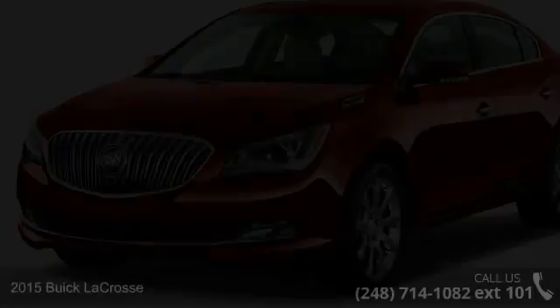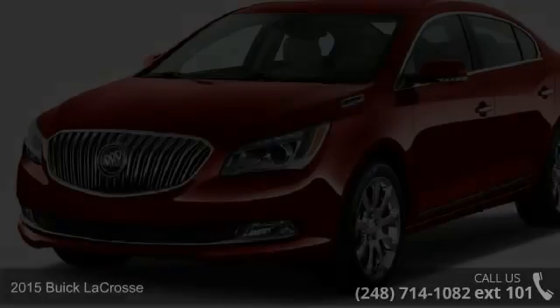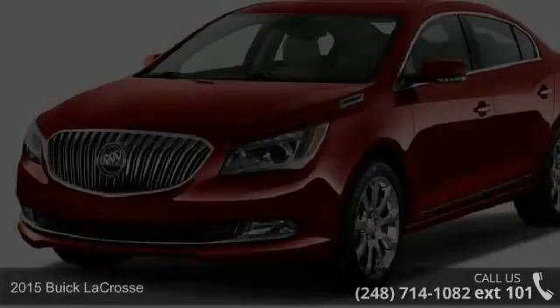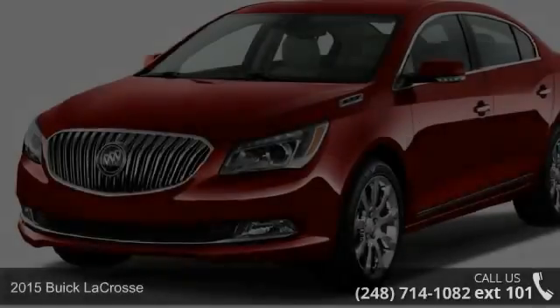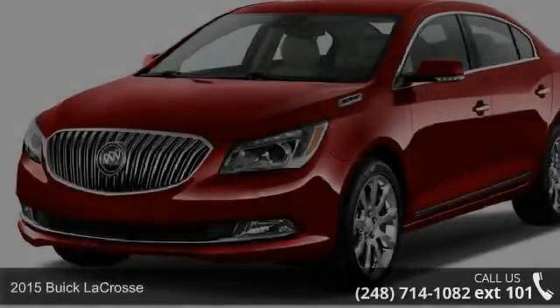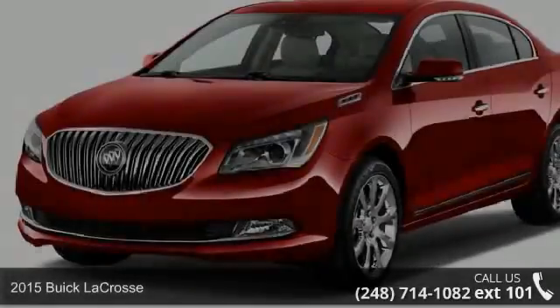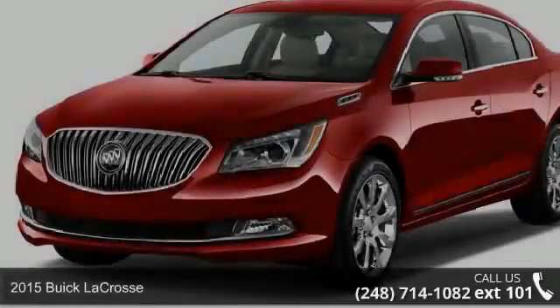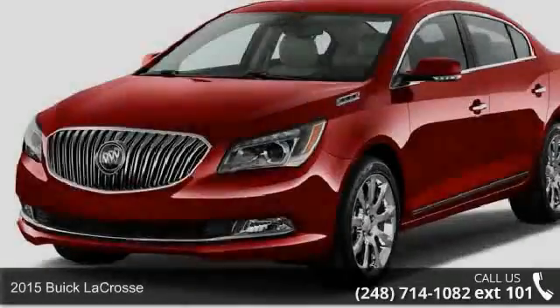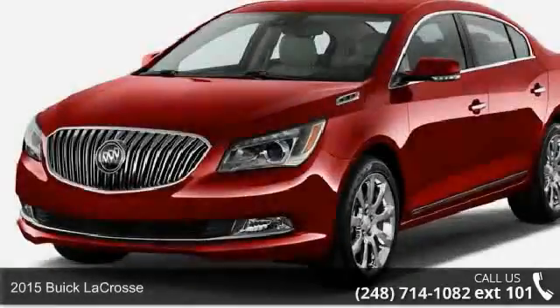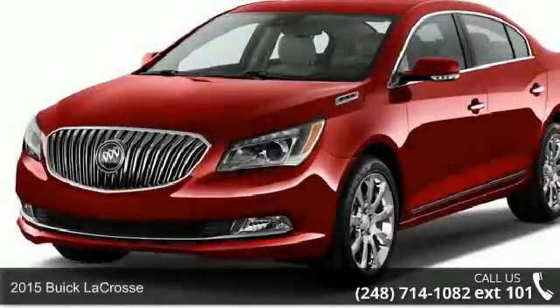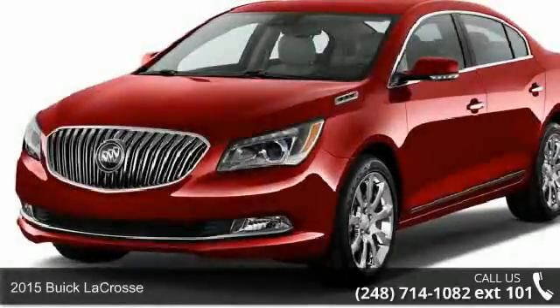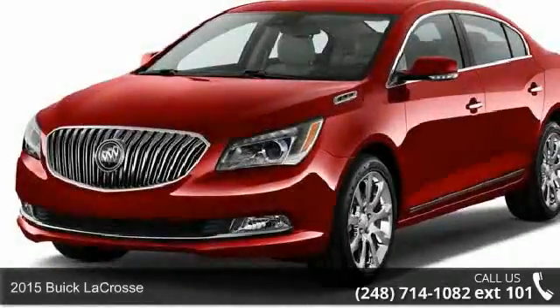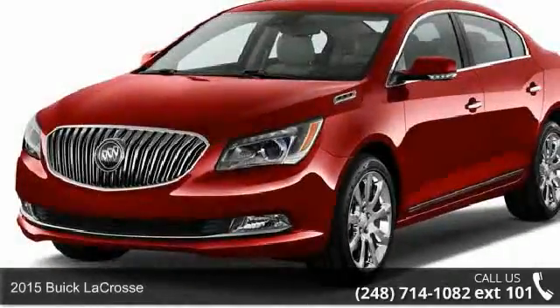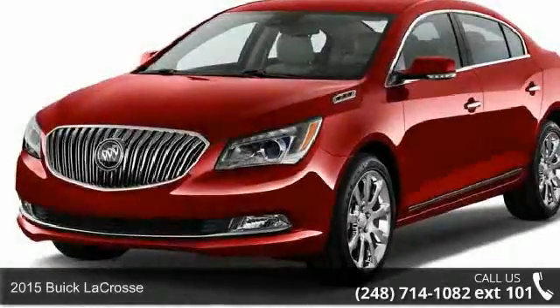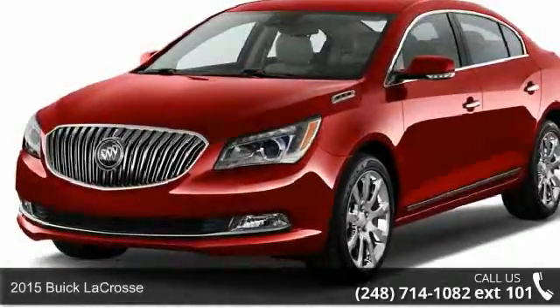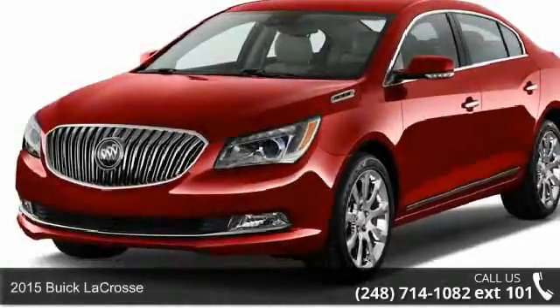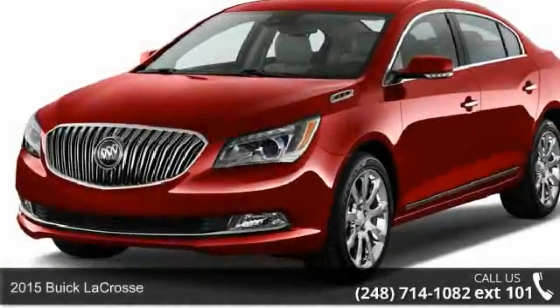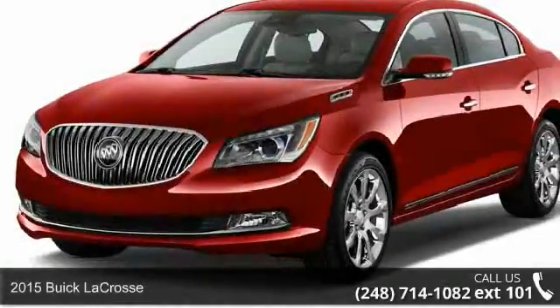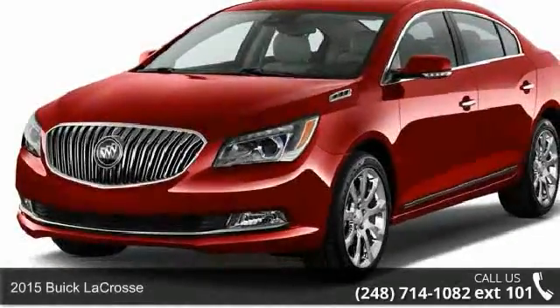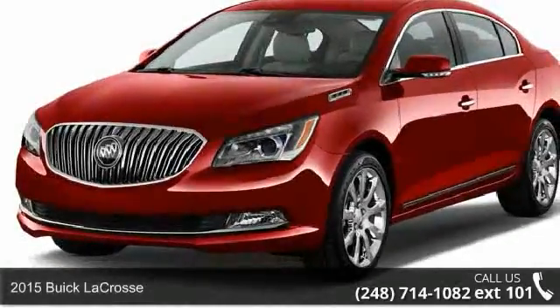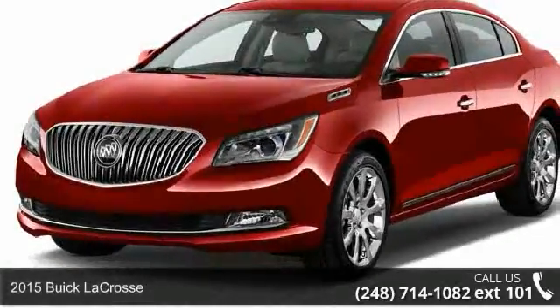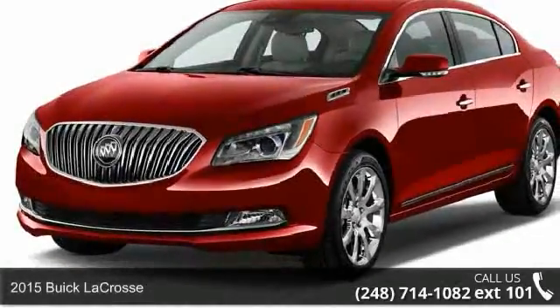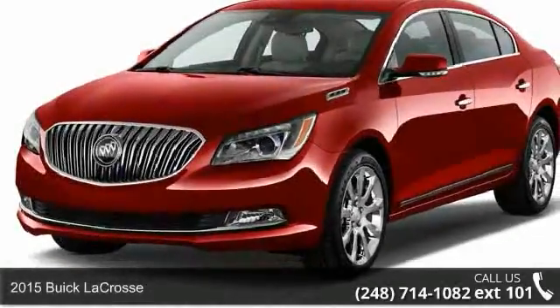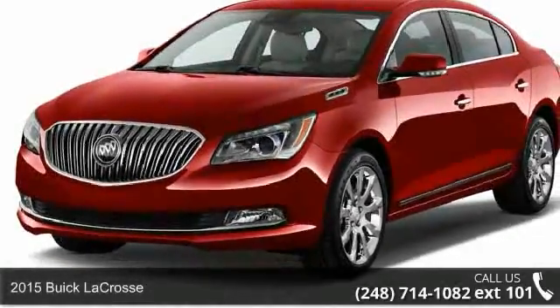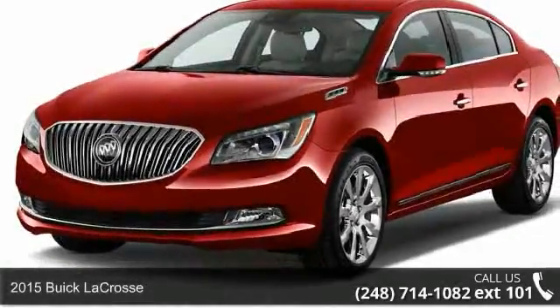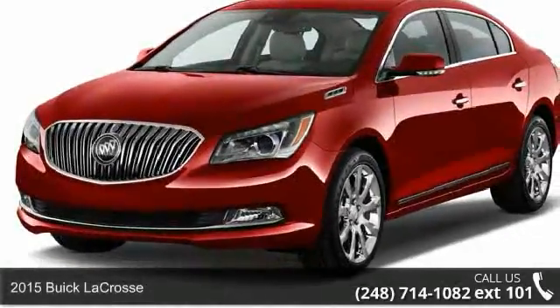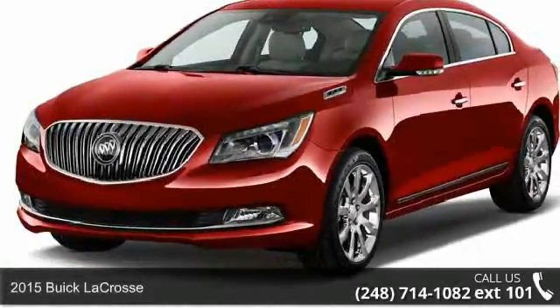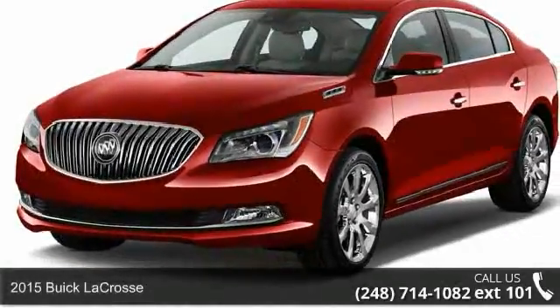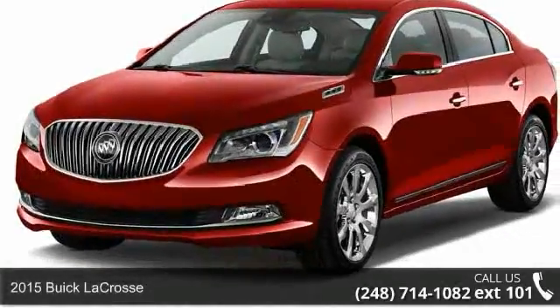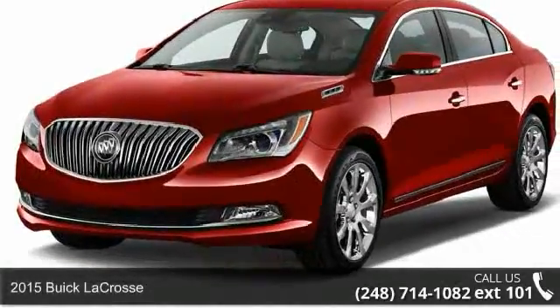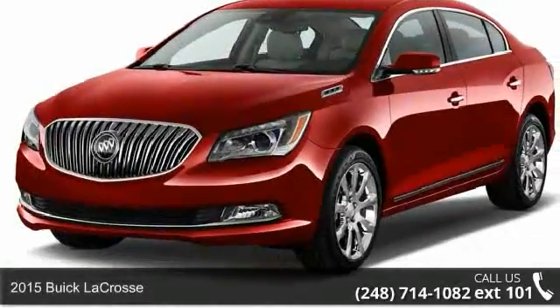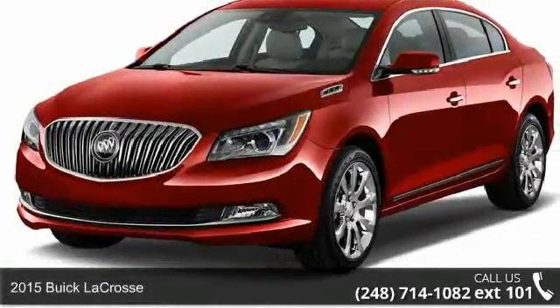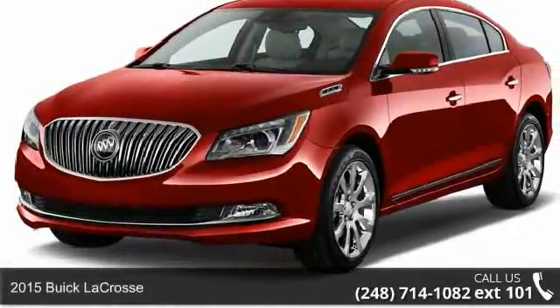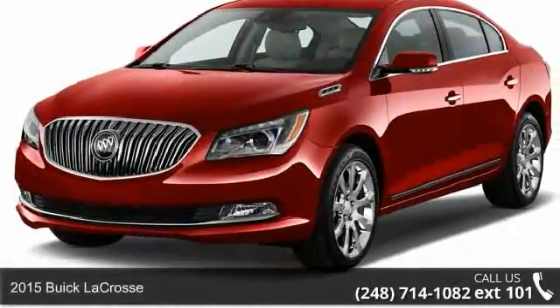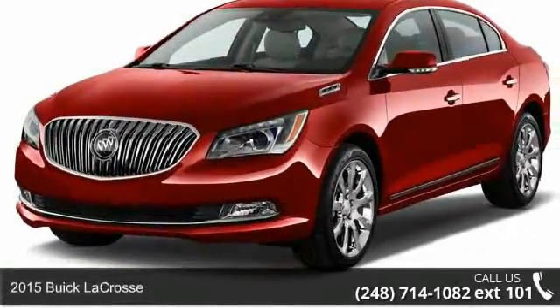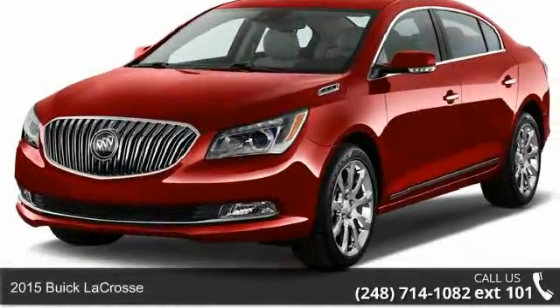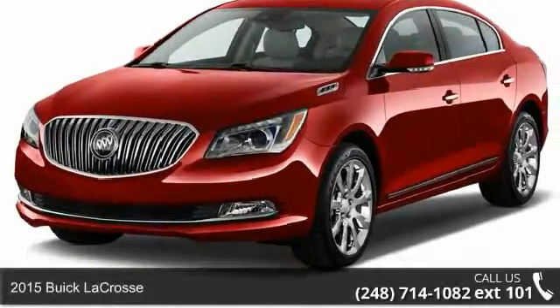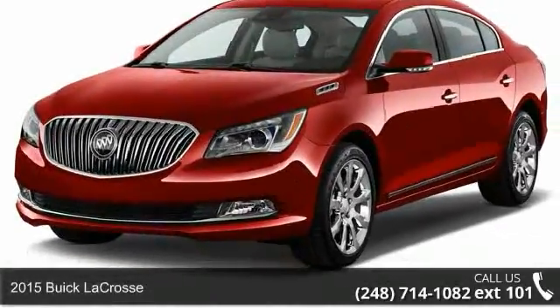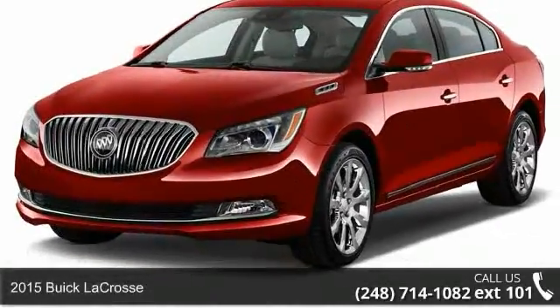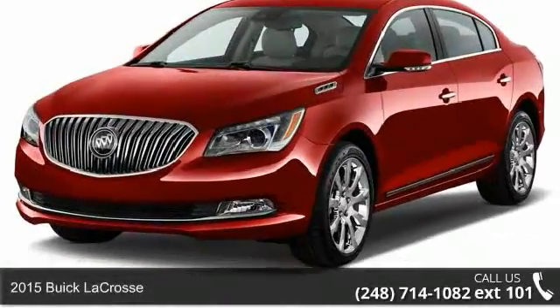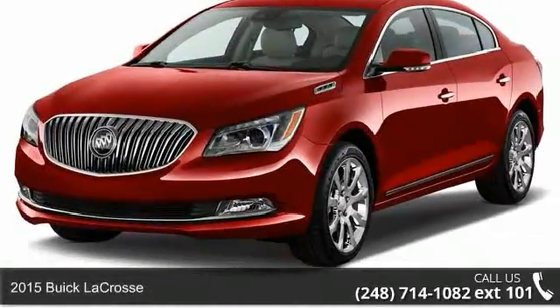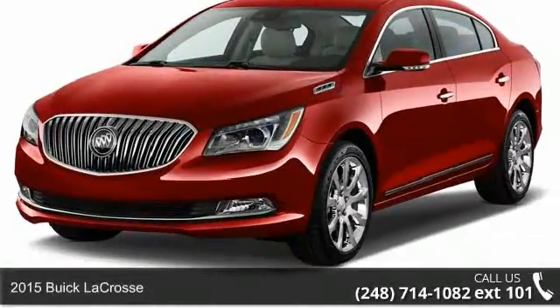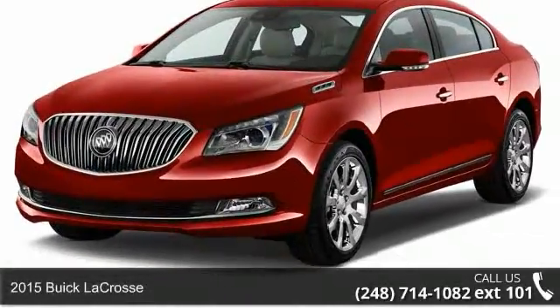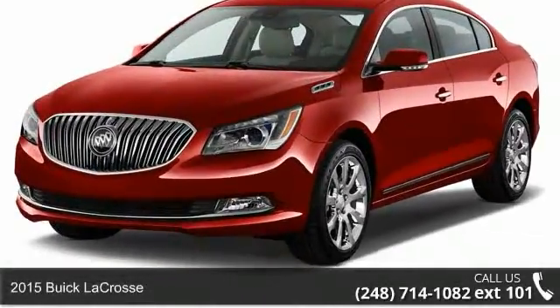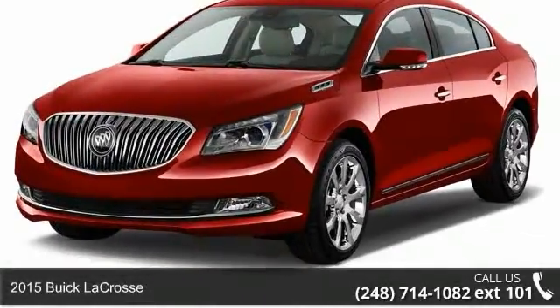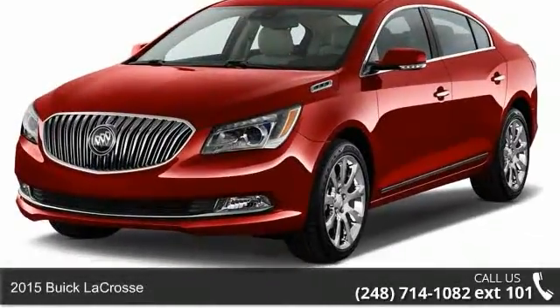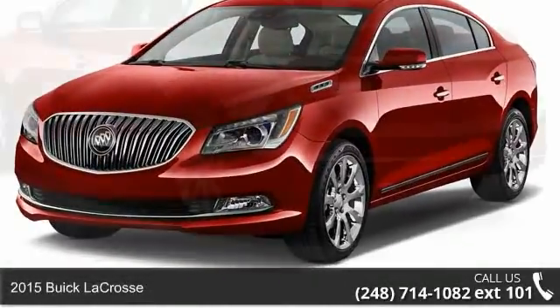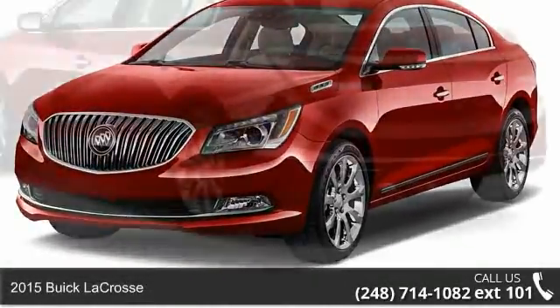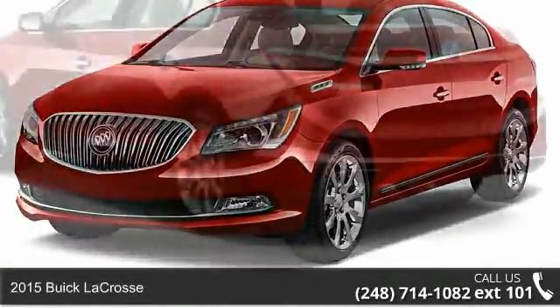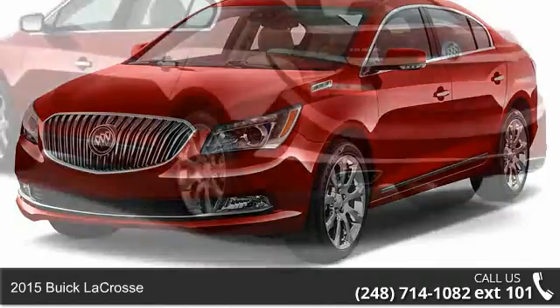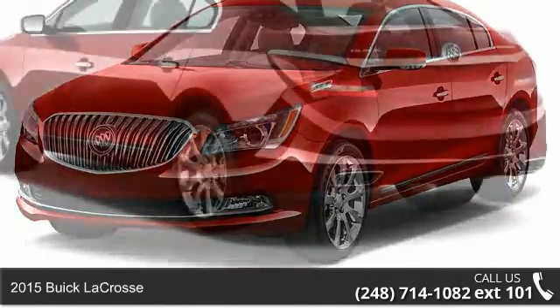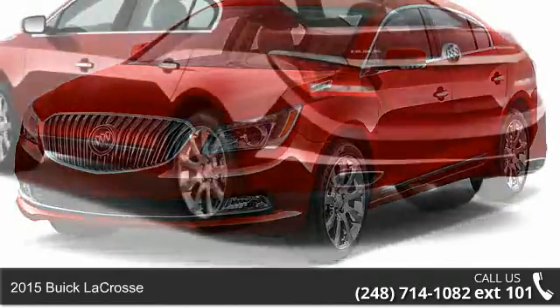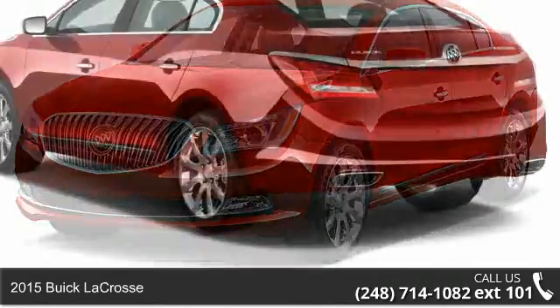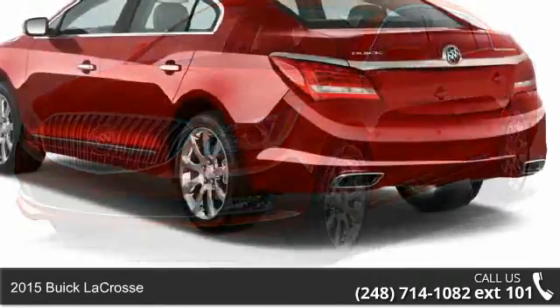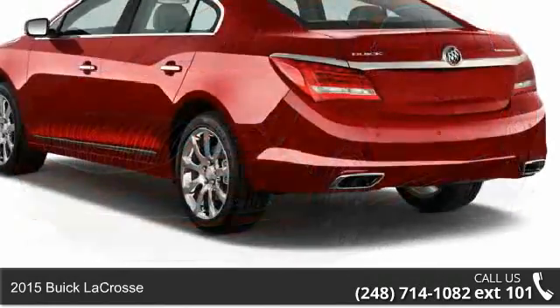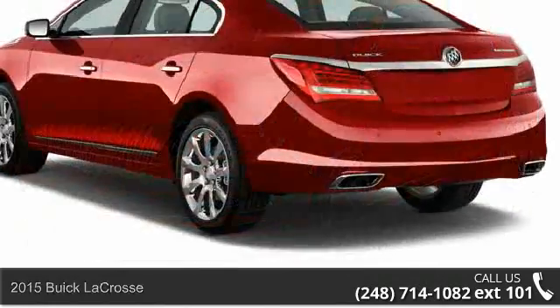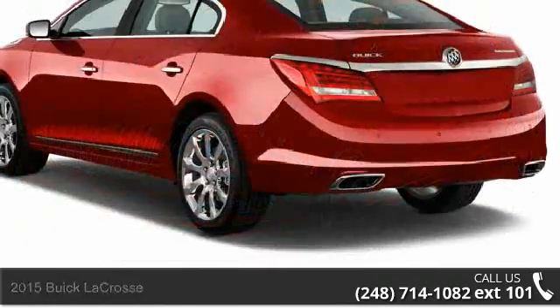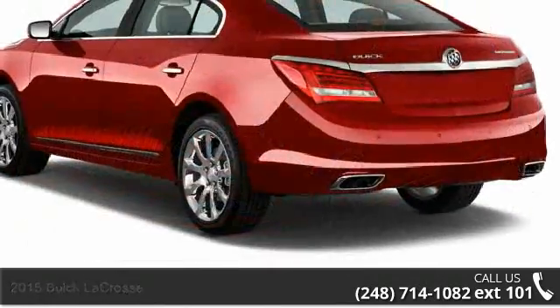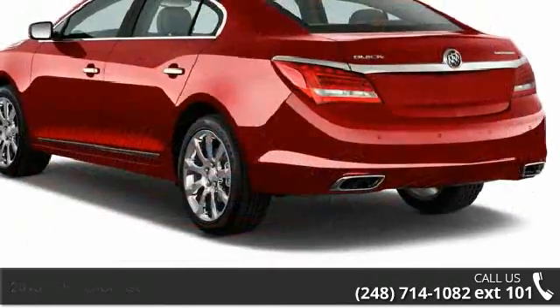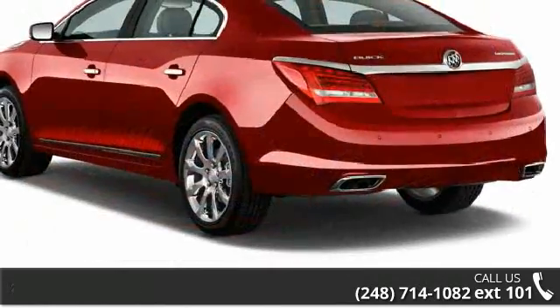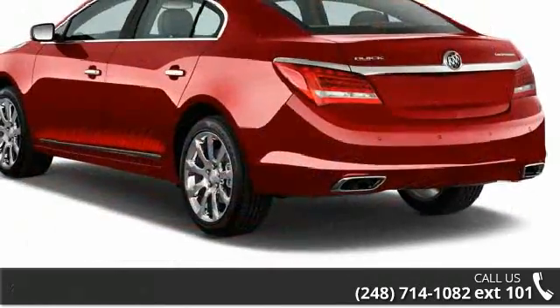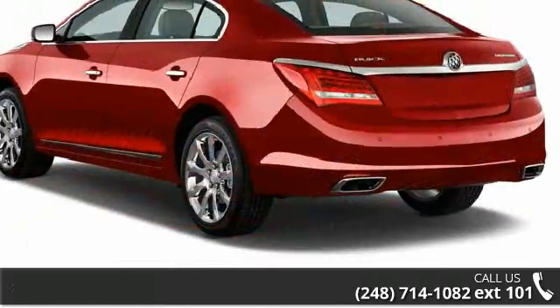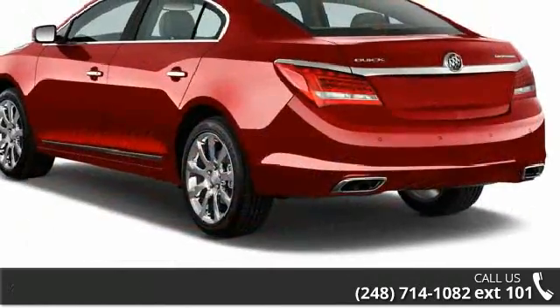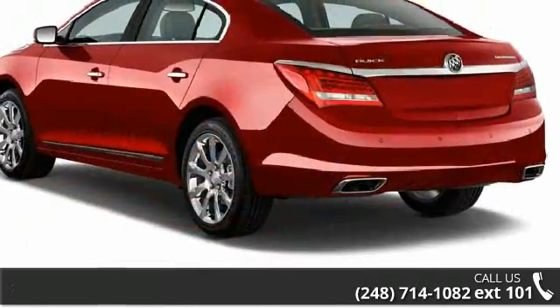Check out this 2015 Buick LaCrosse. If you are looking for a first-rate auto, this one could be yours today.